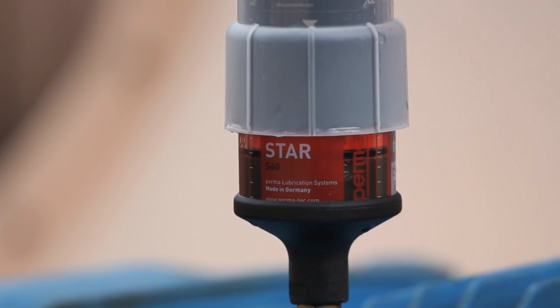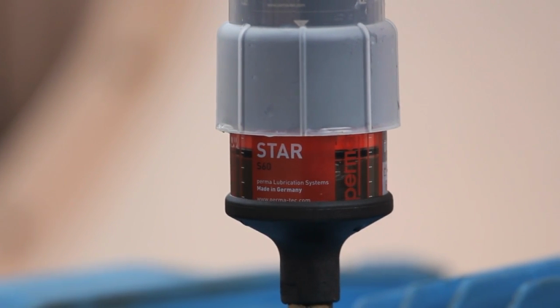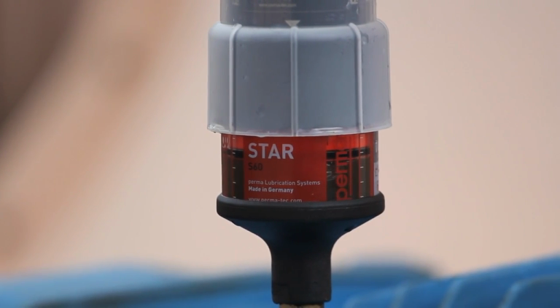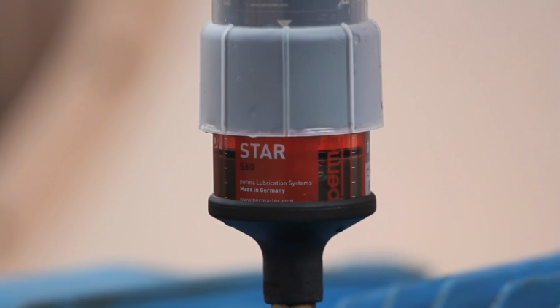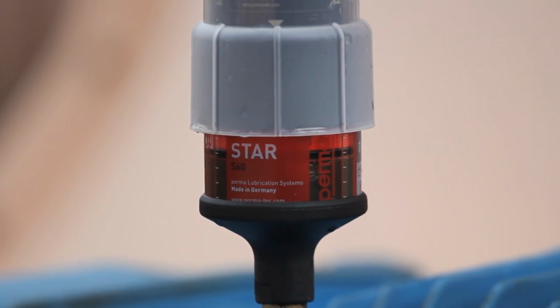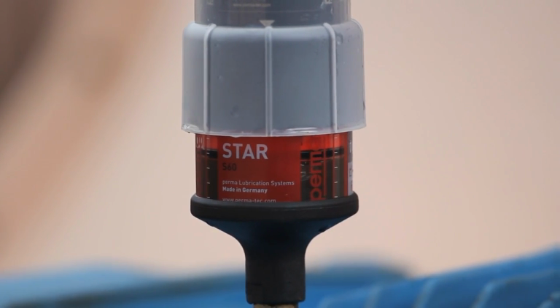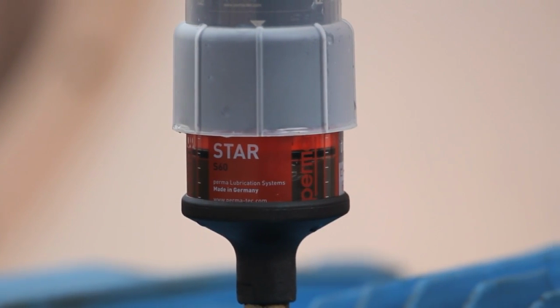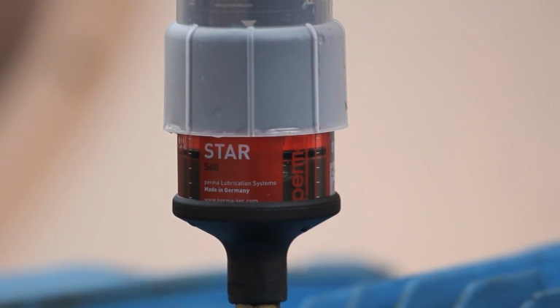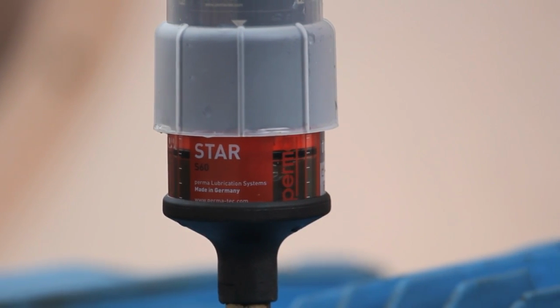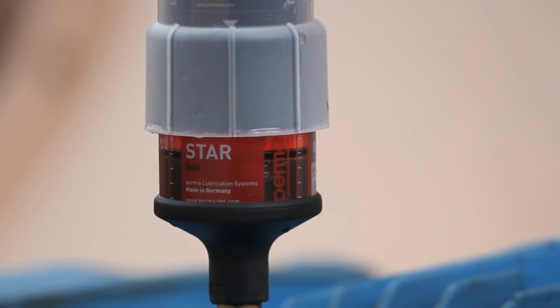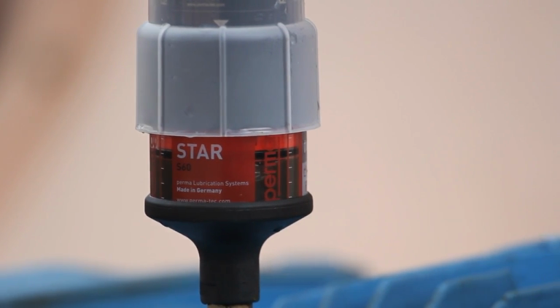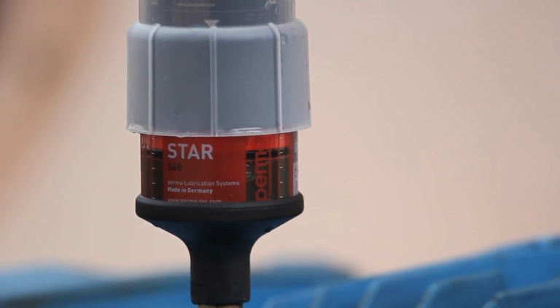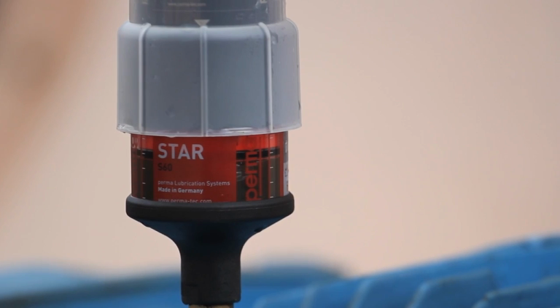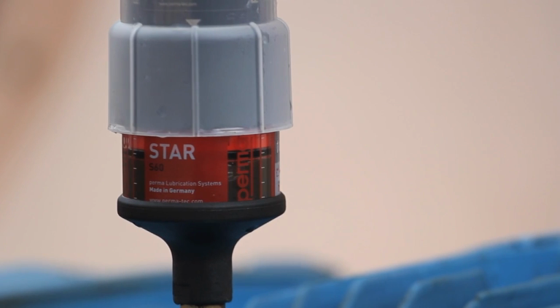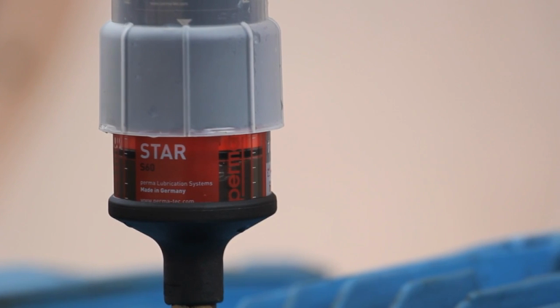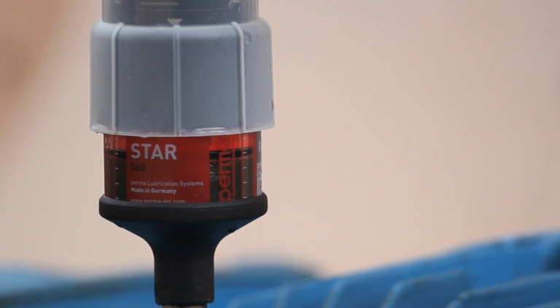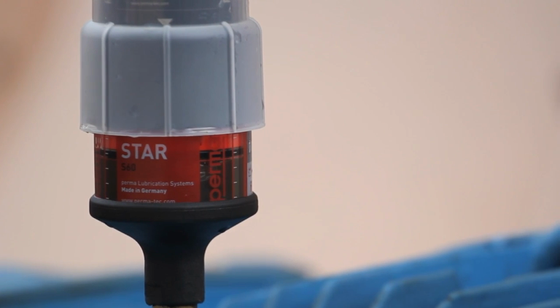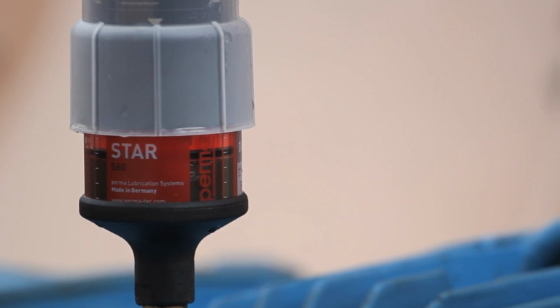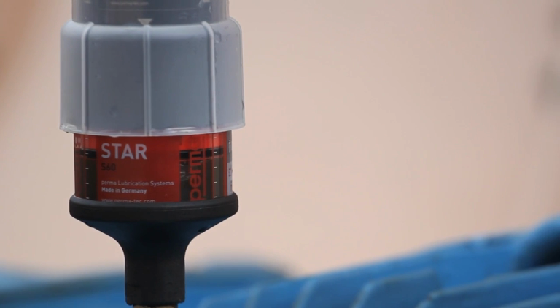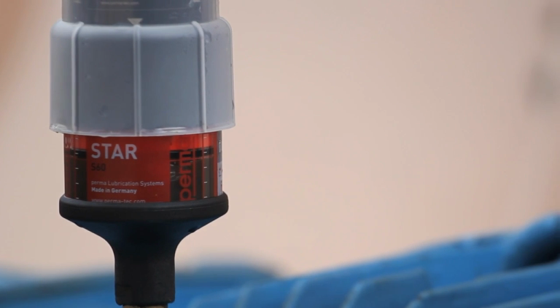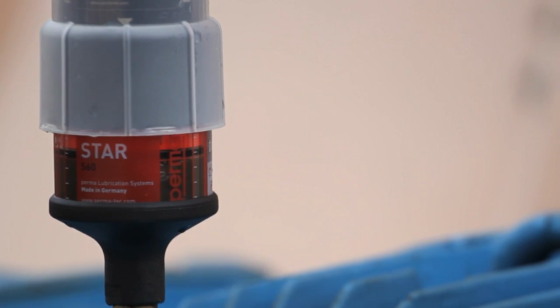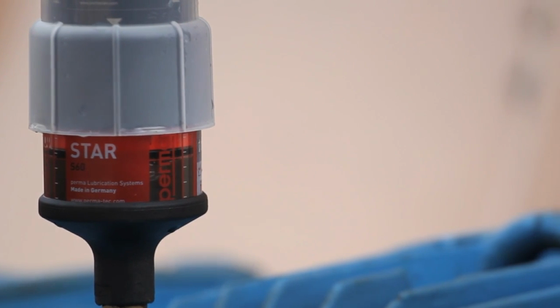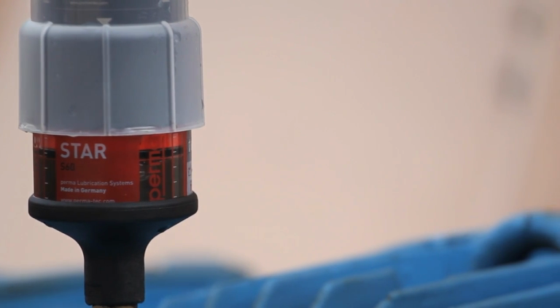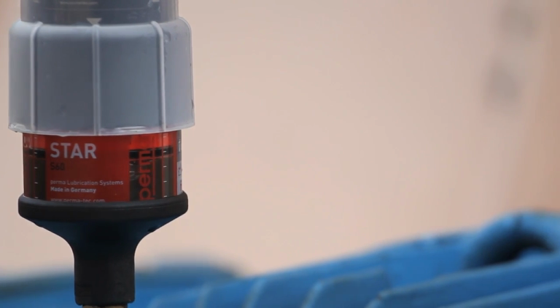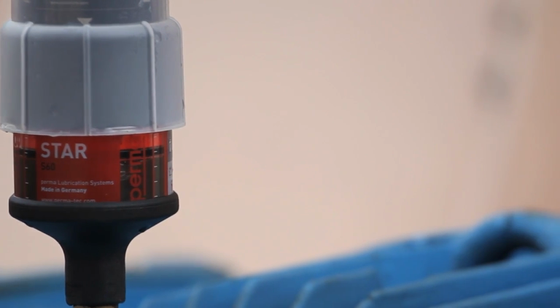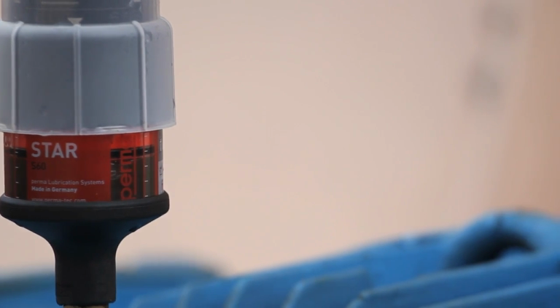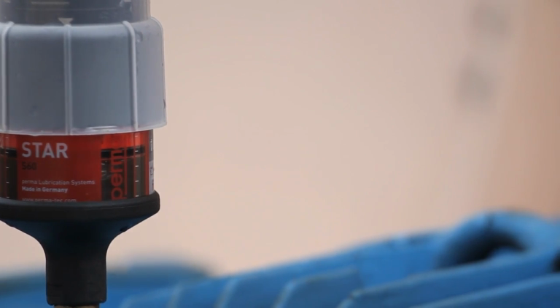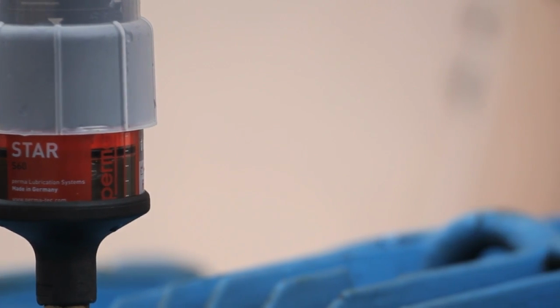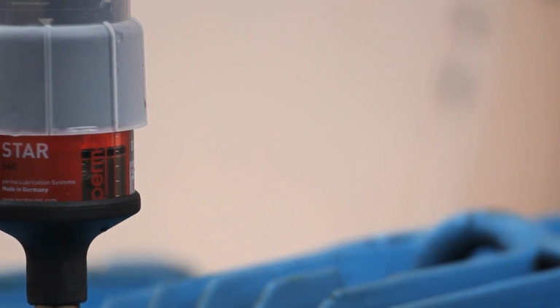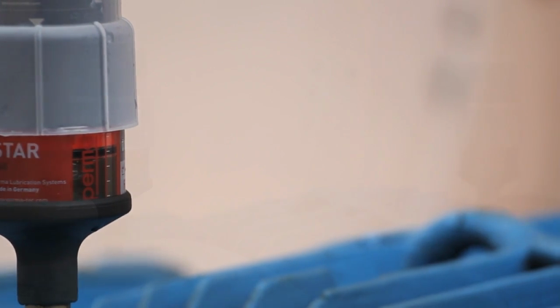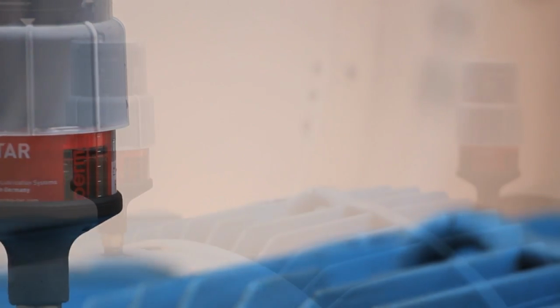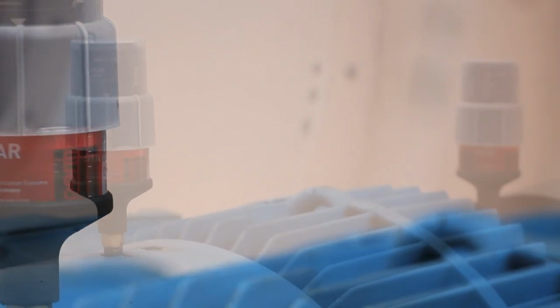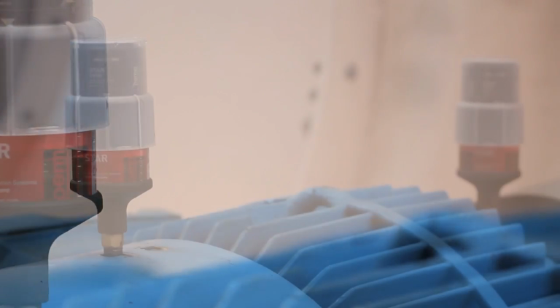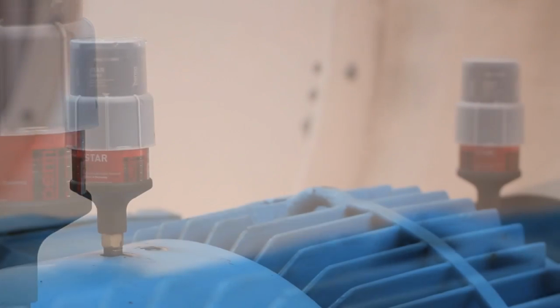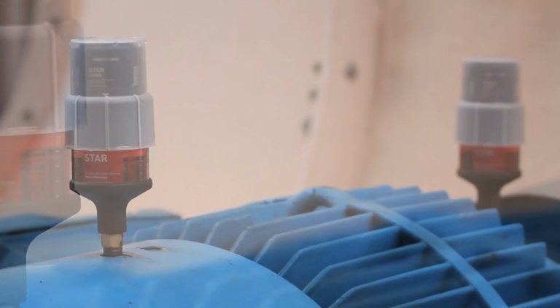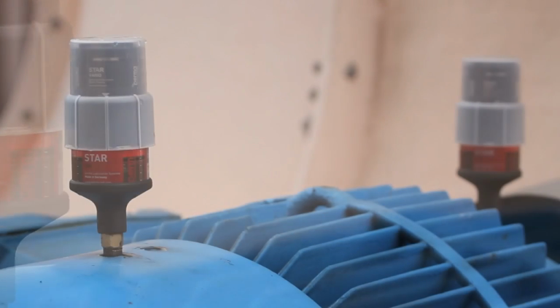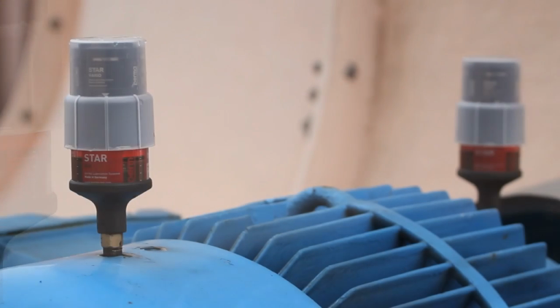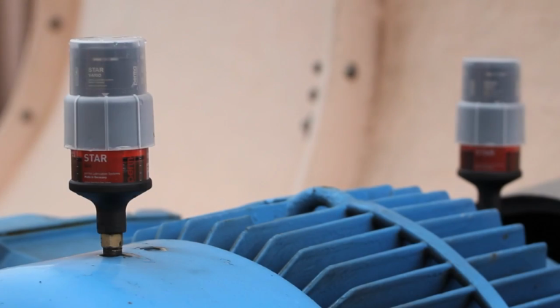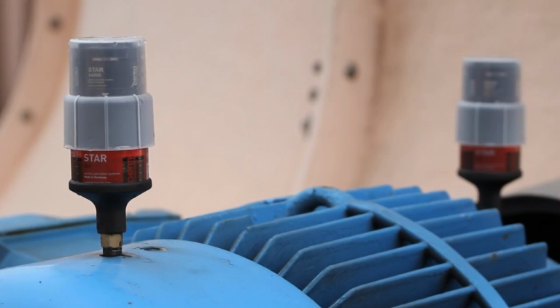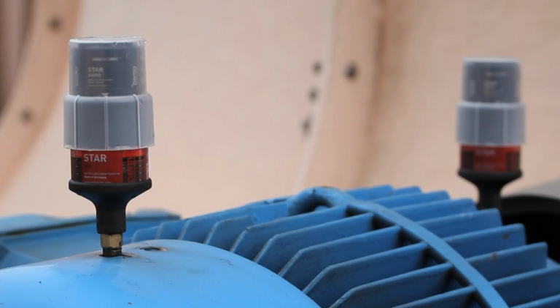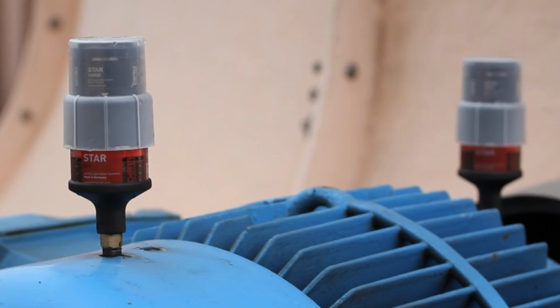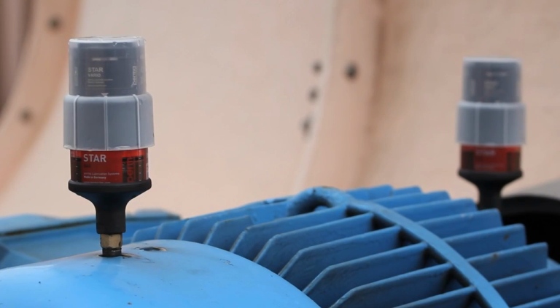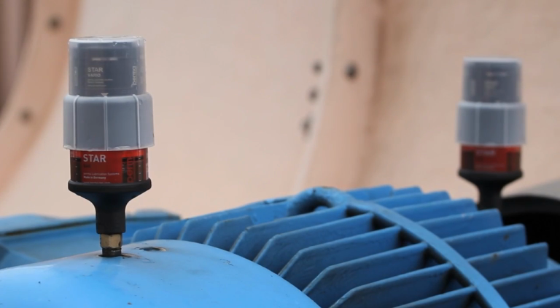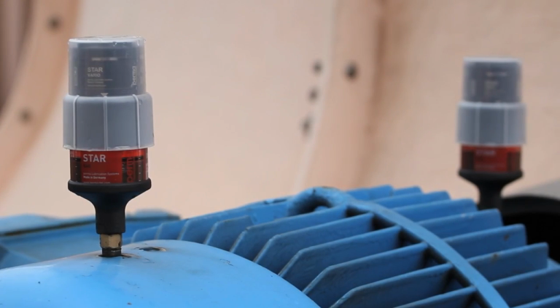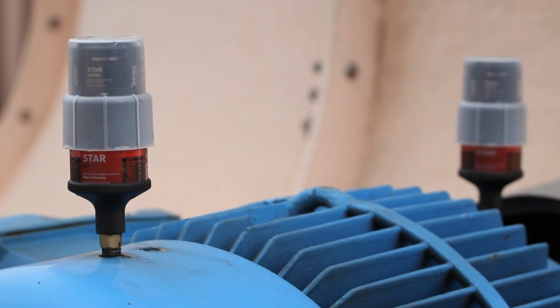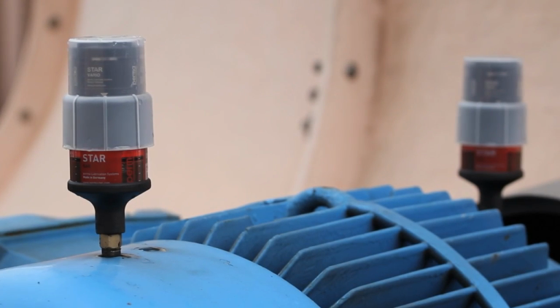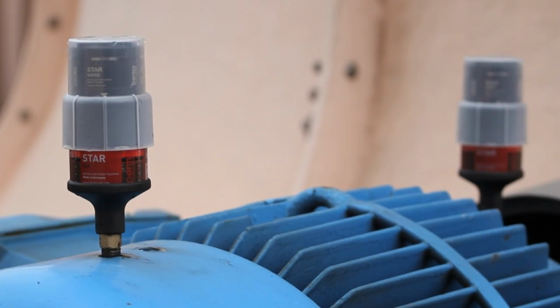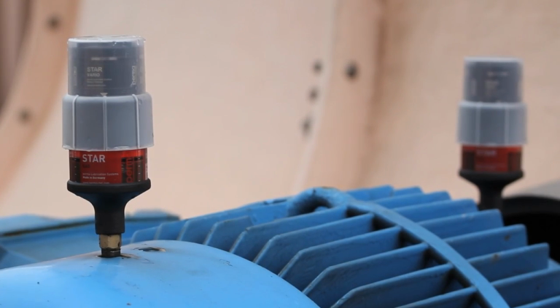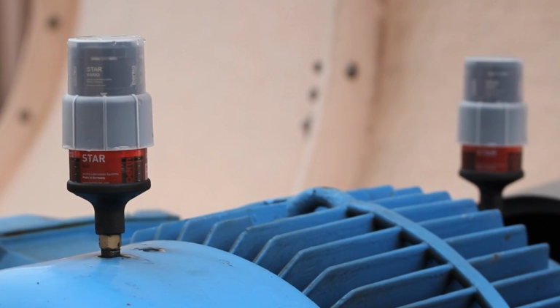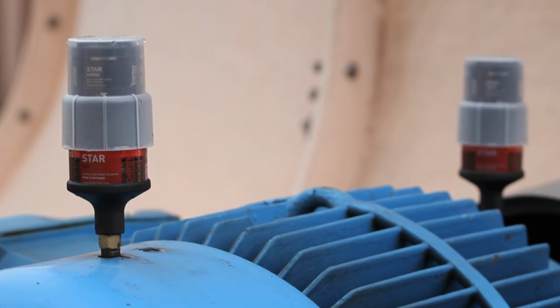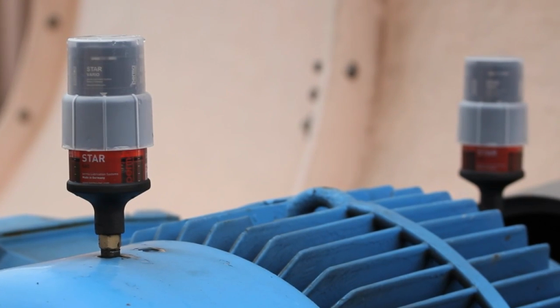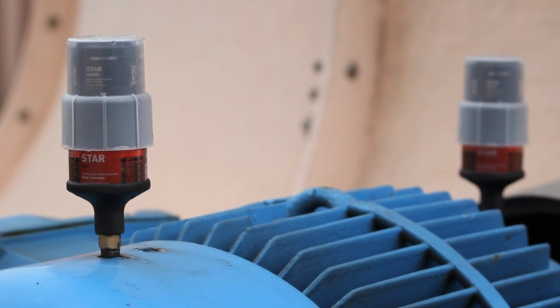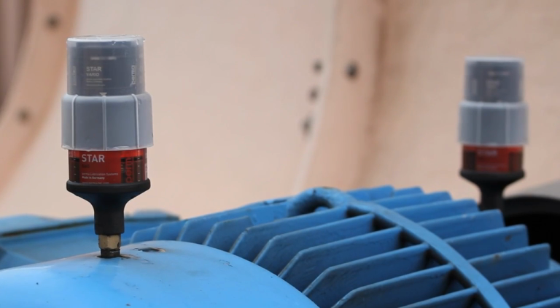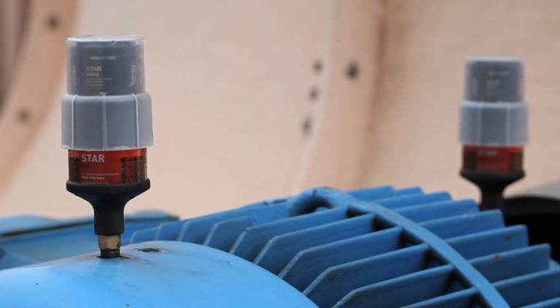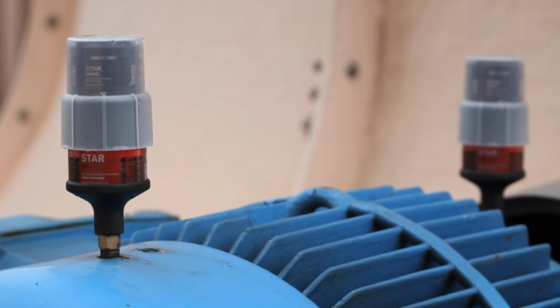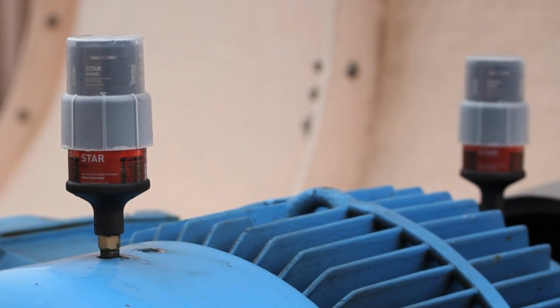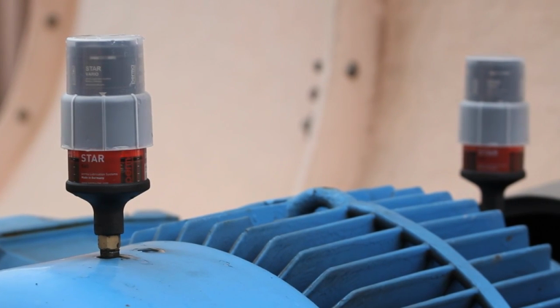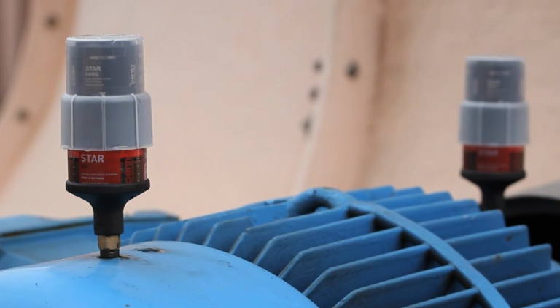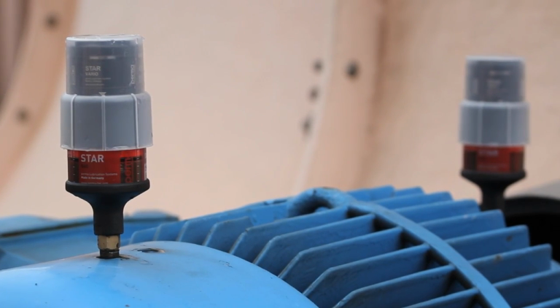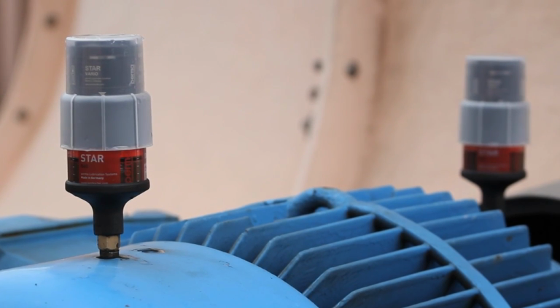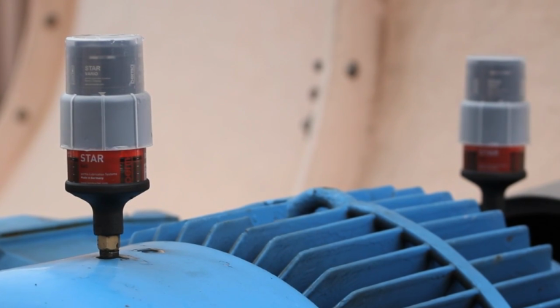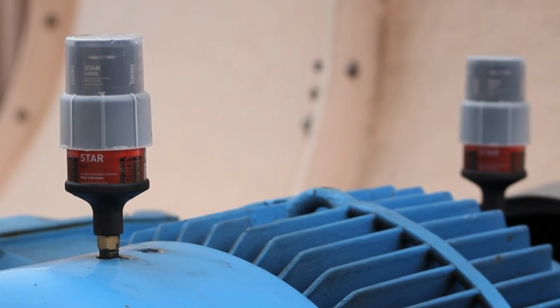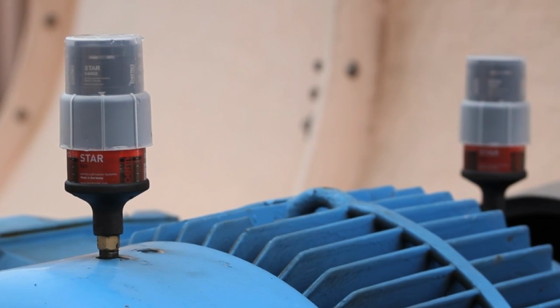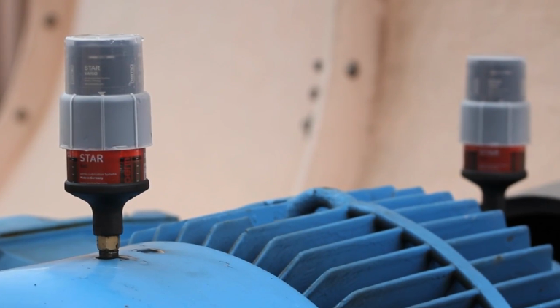Relubrication on running motors as well as maintenance work in dangerous and hard to reach places increases the risk of workplace accidents.